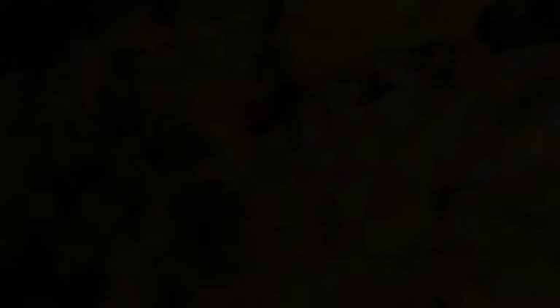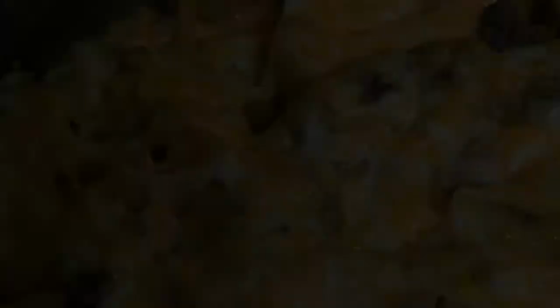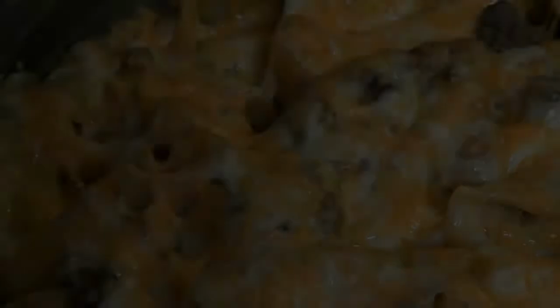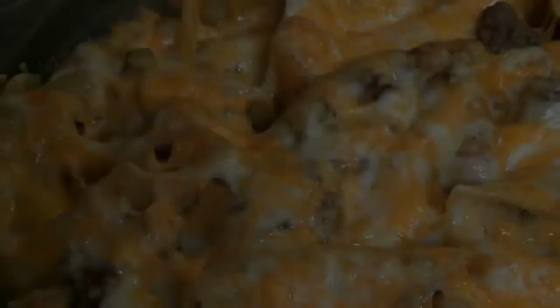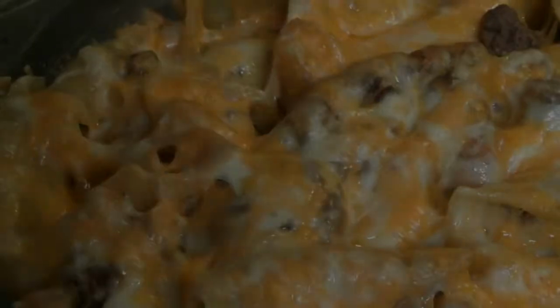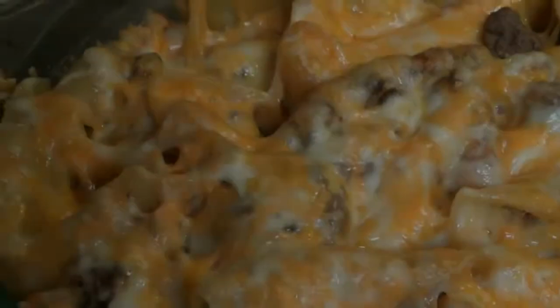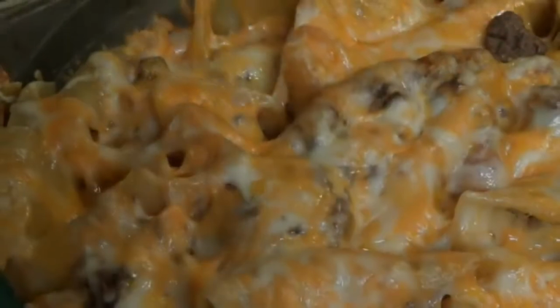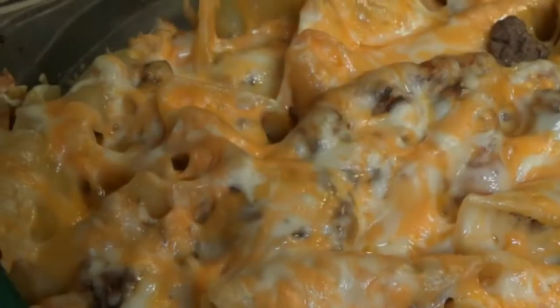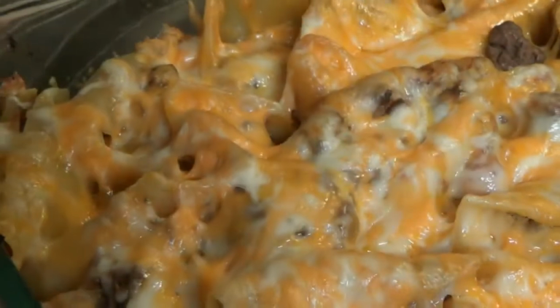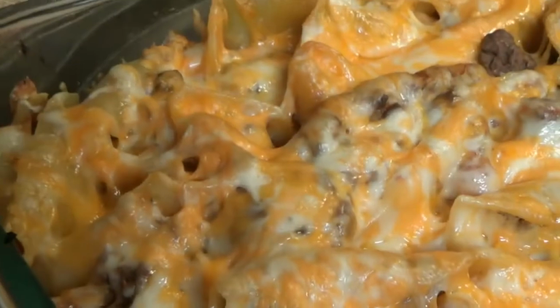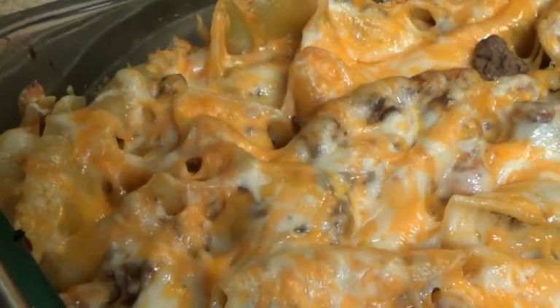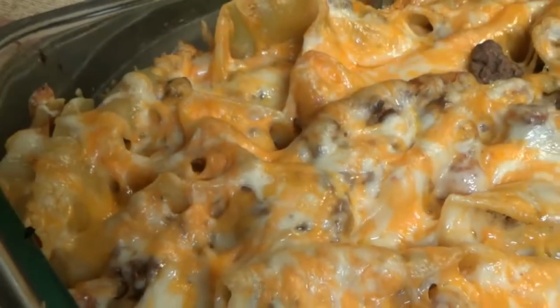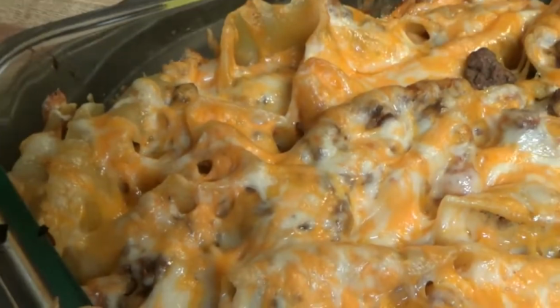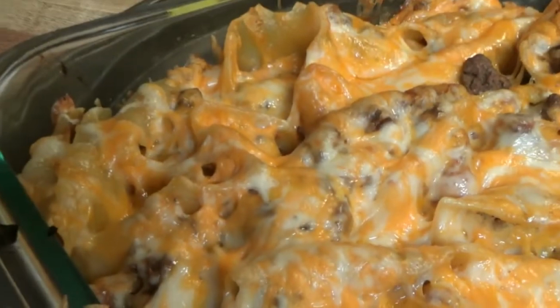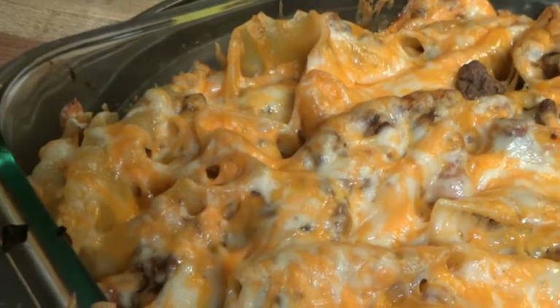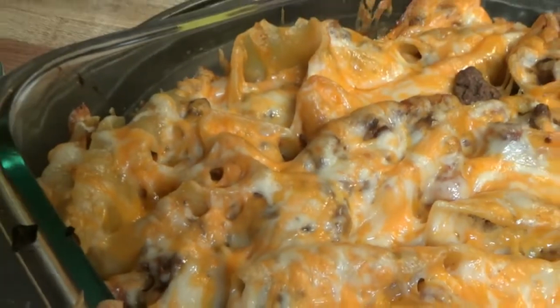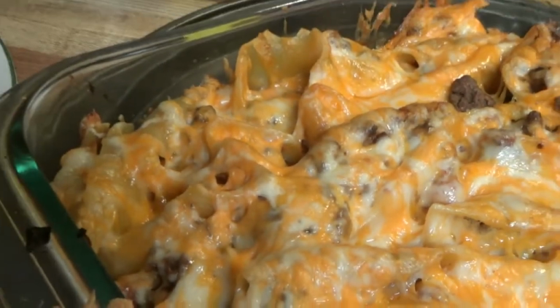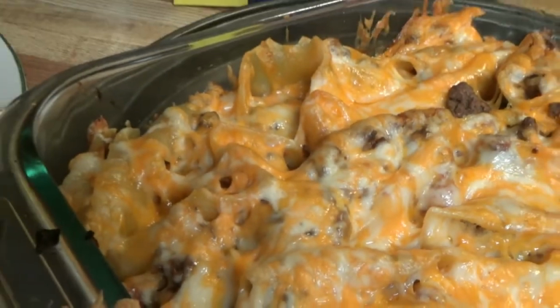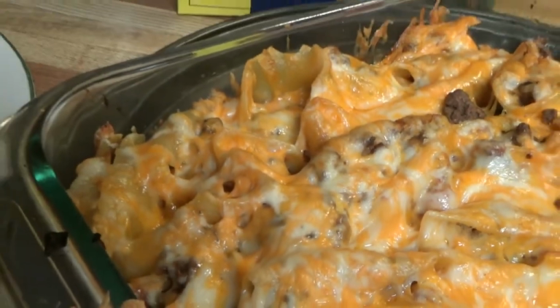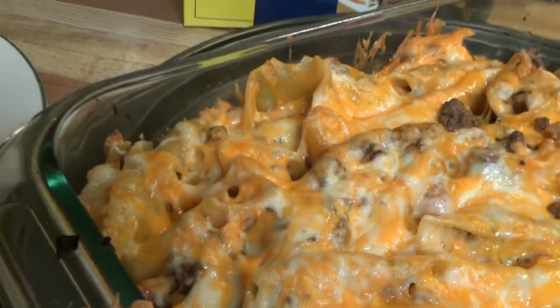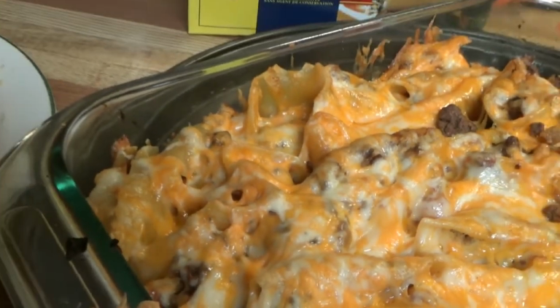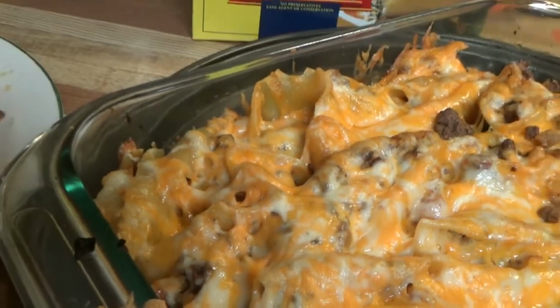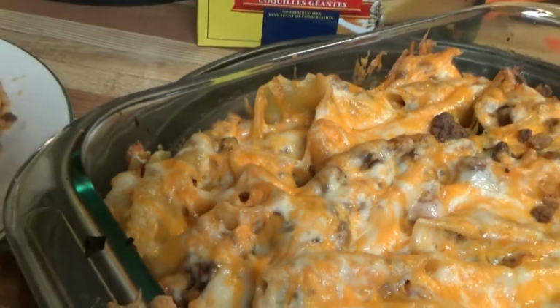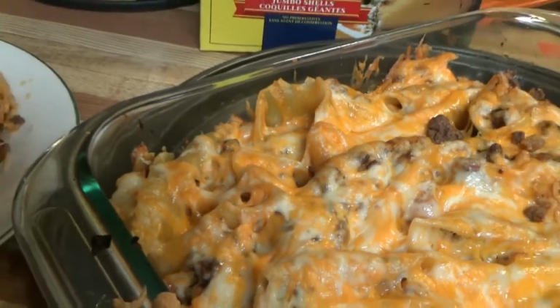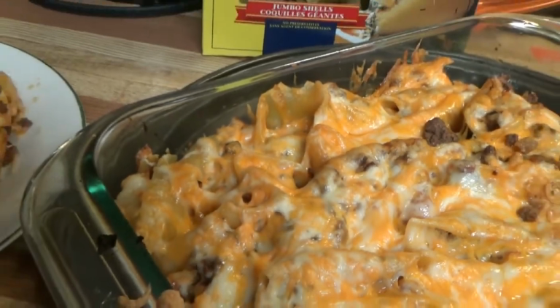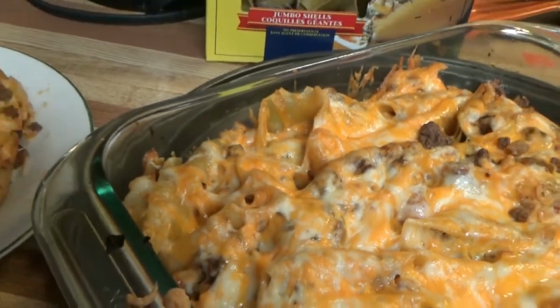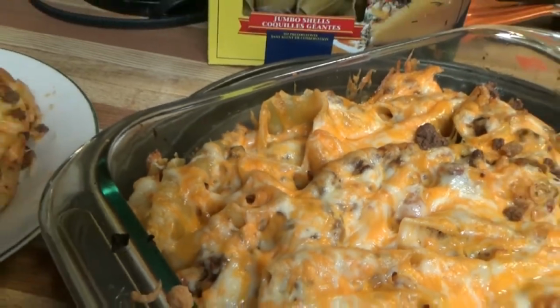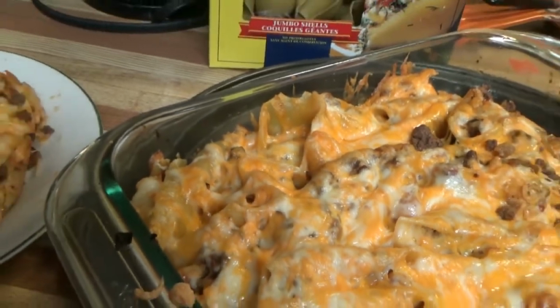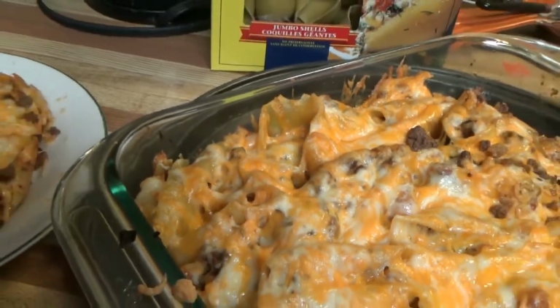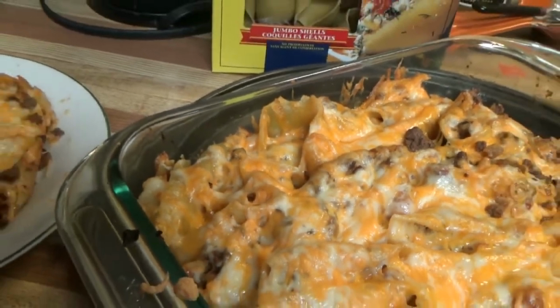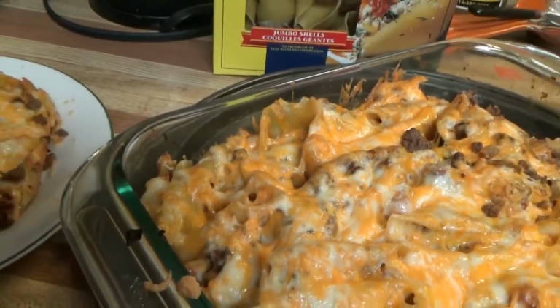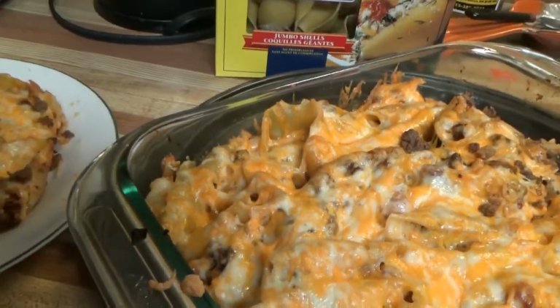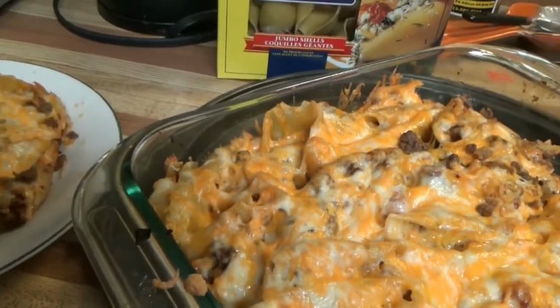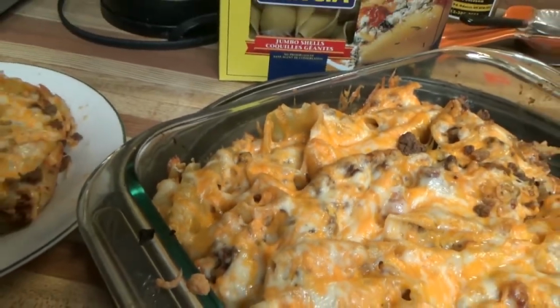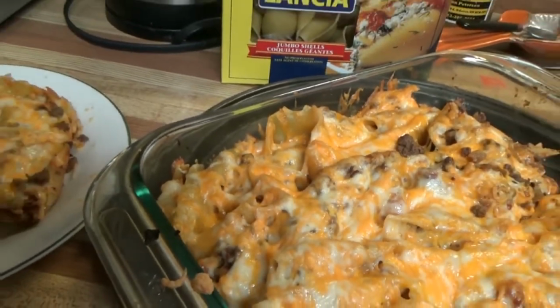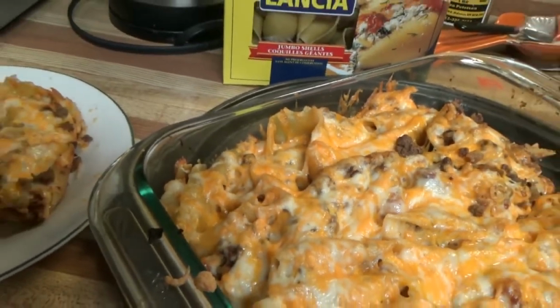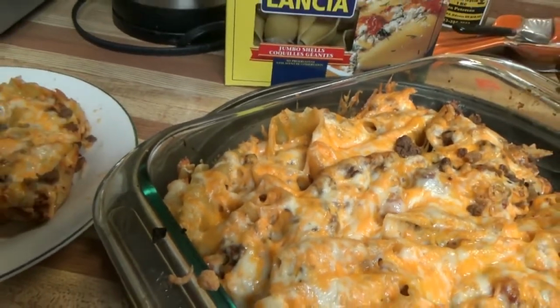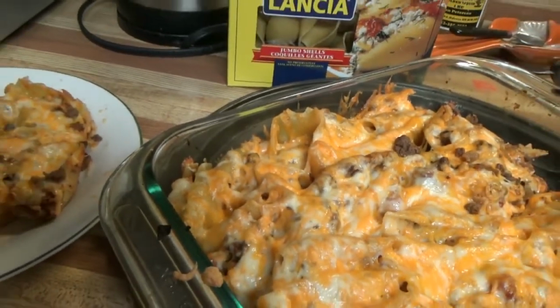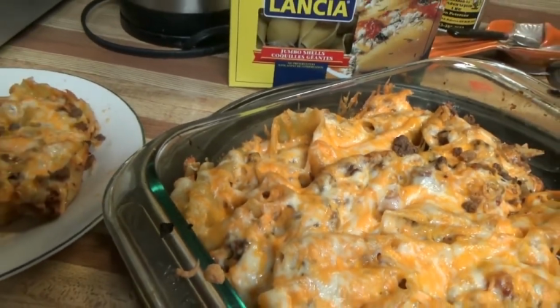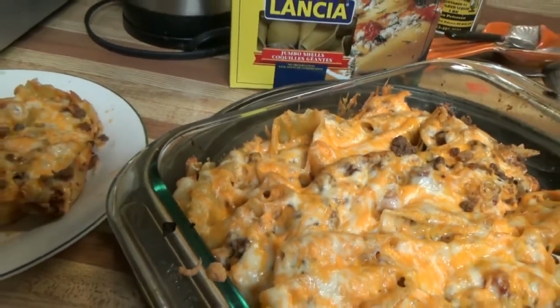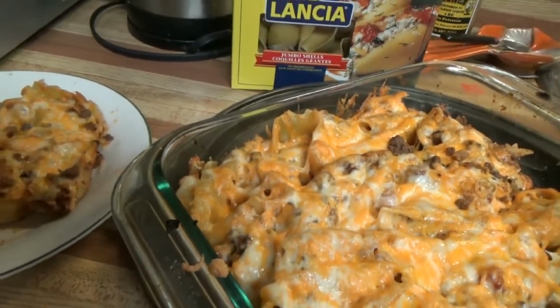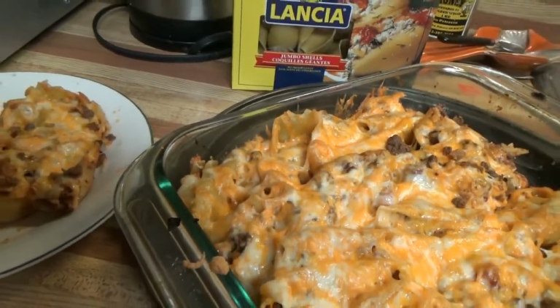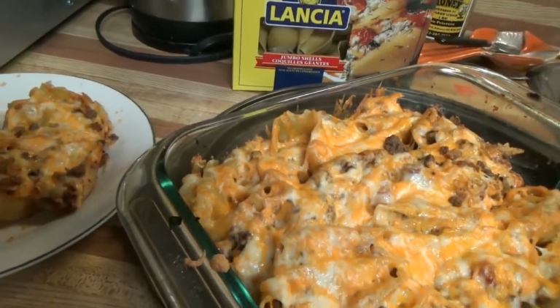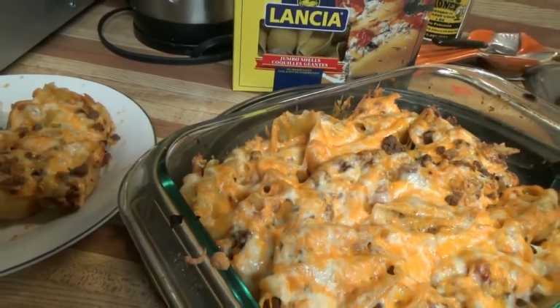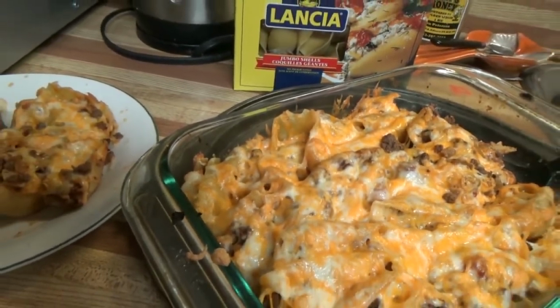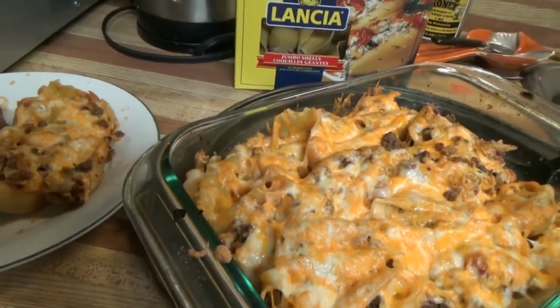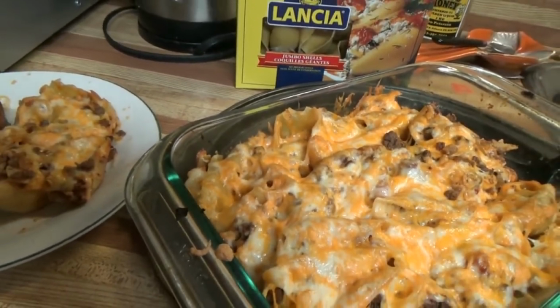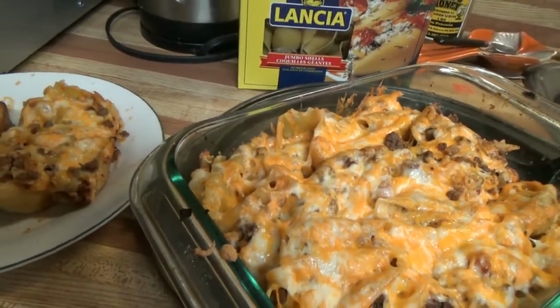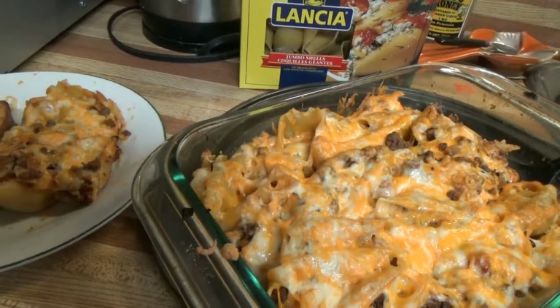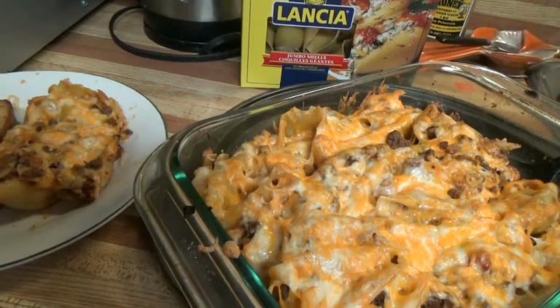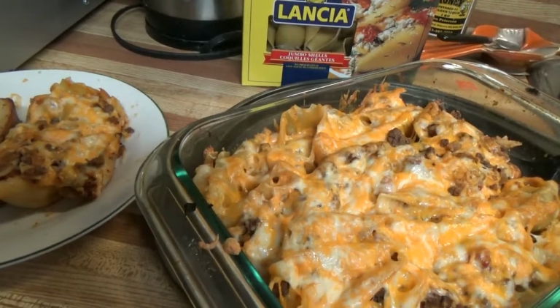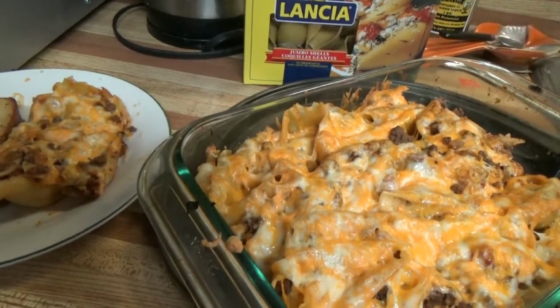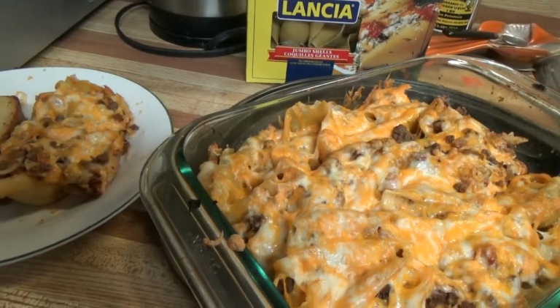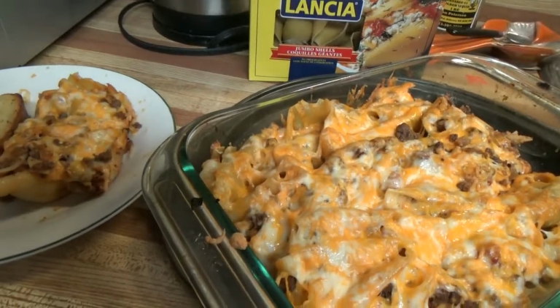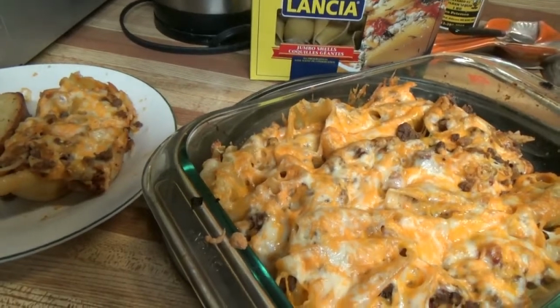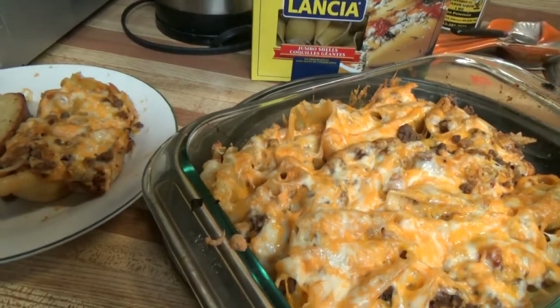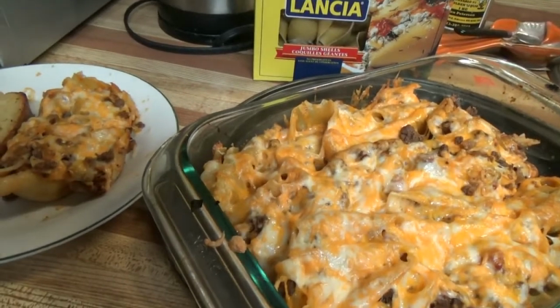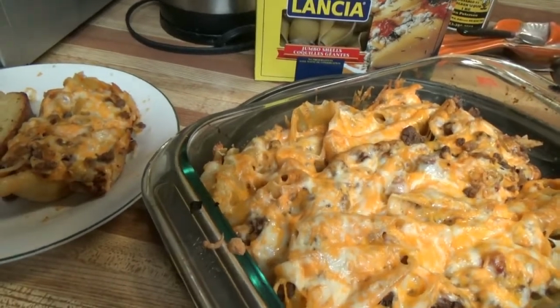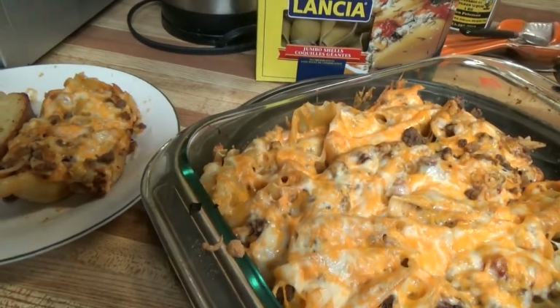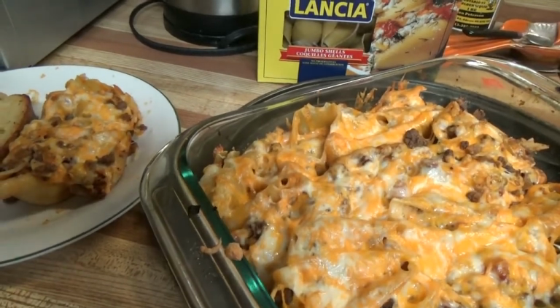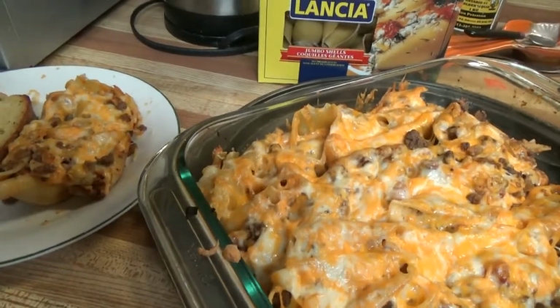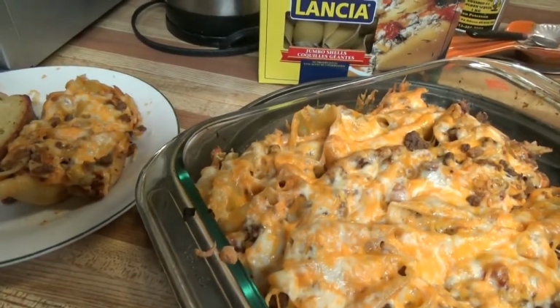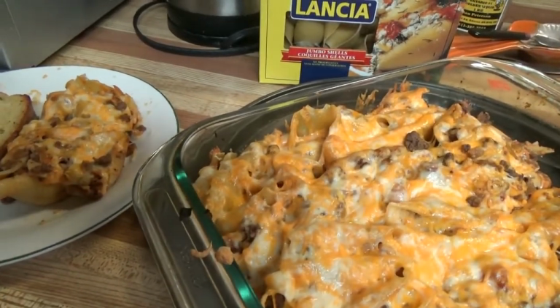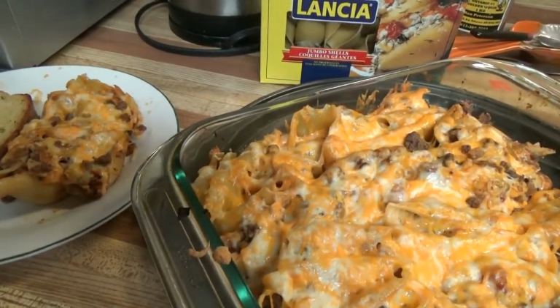Steve is making supper. Again. What are you making for supper, Steven? Food. Food is important.